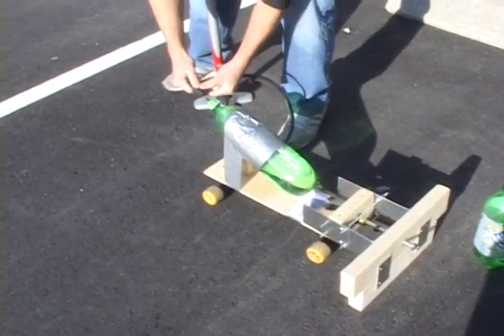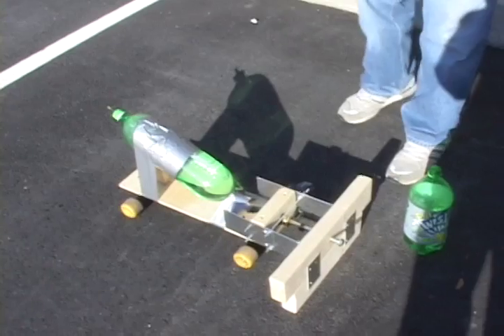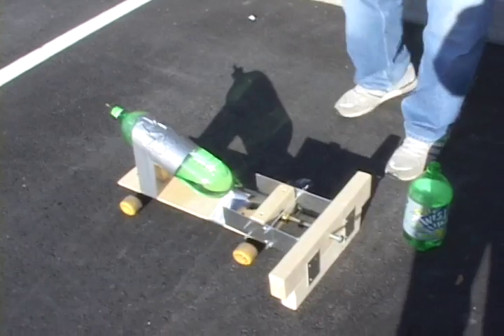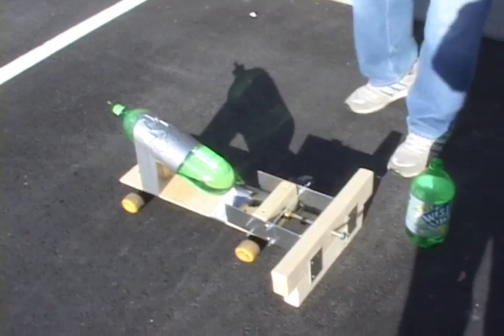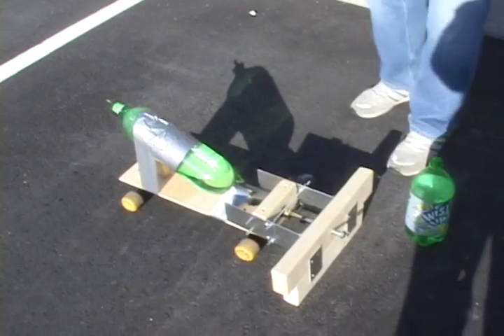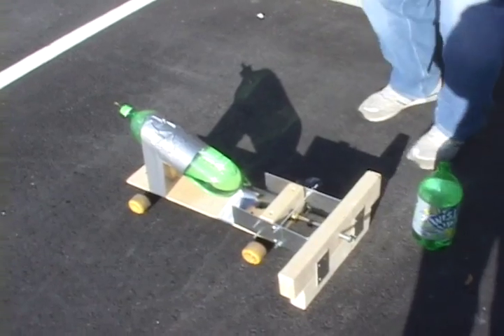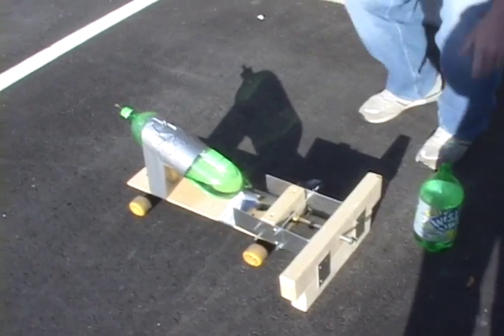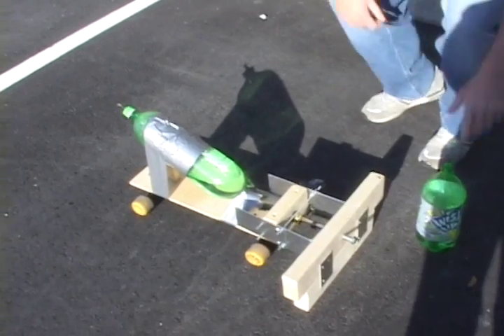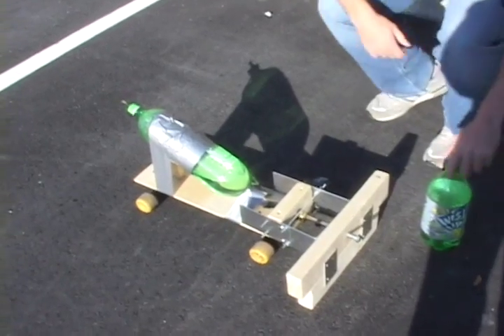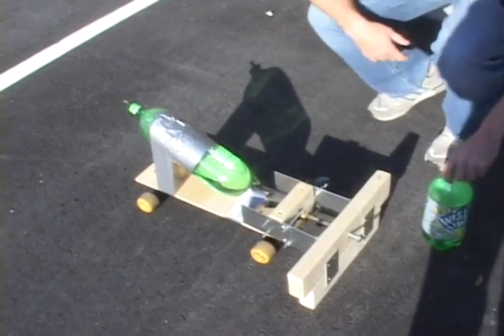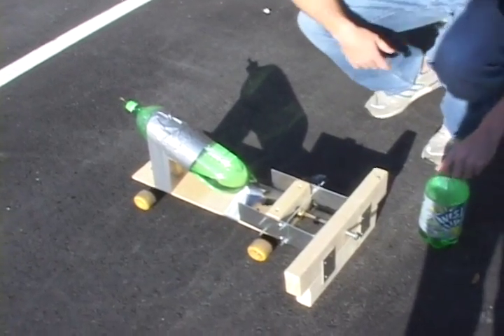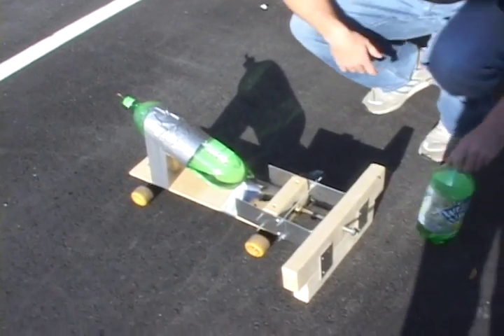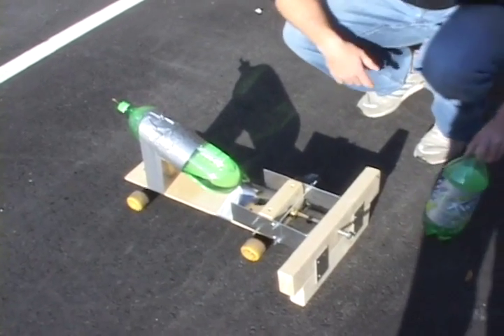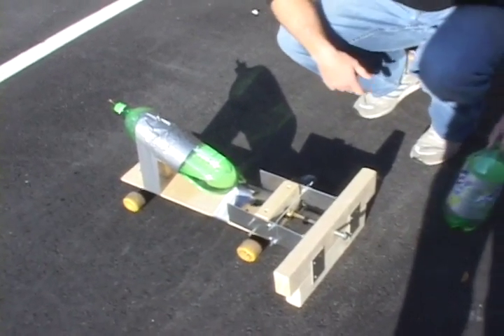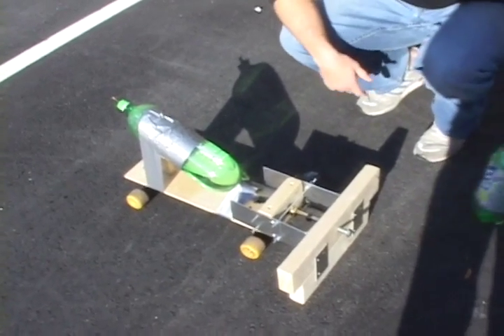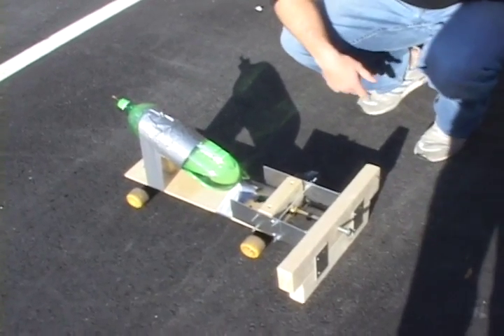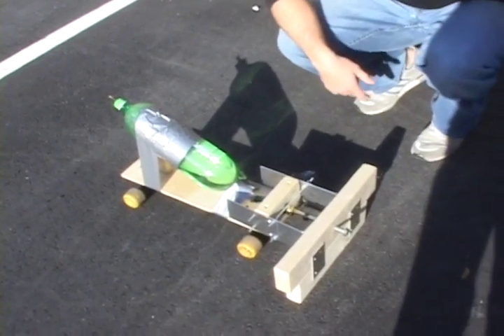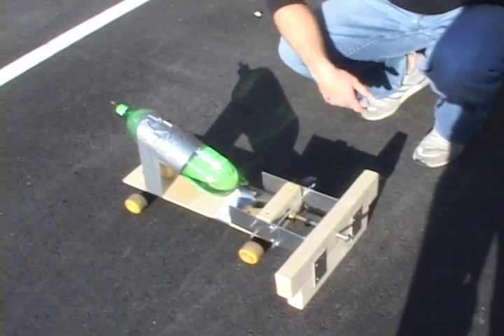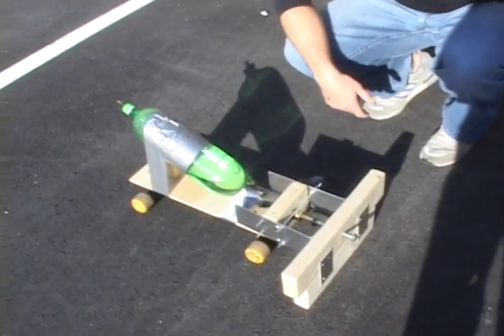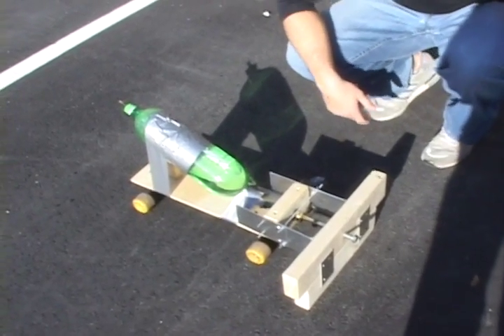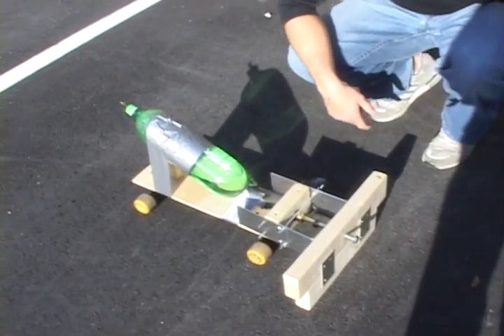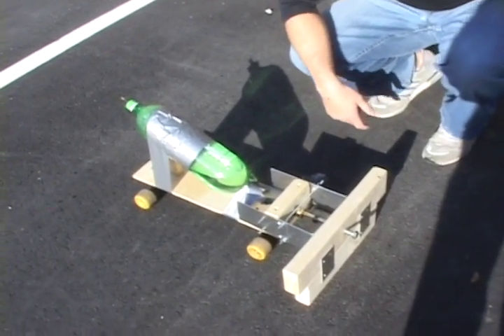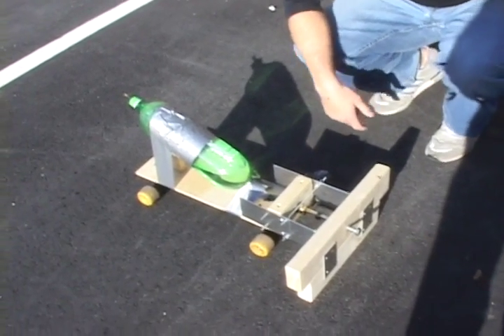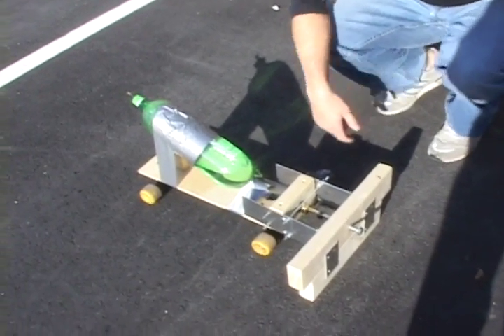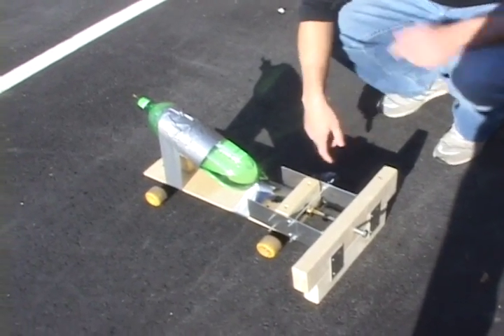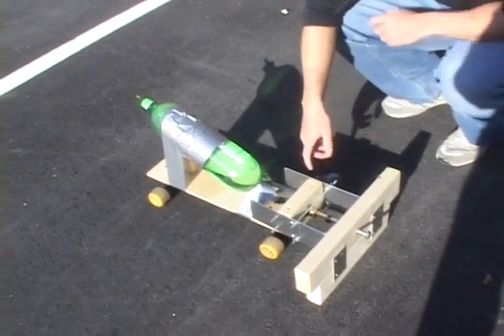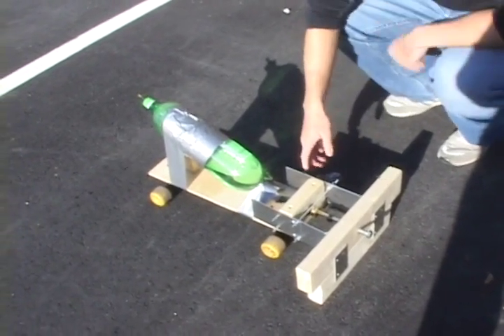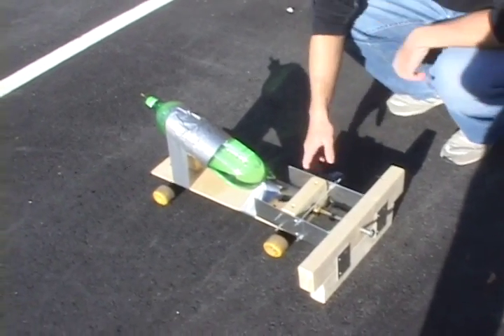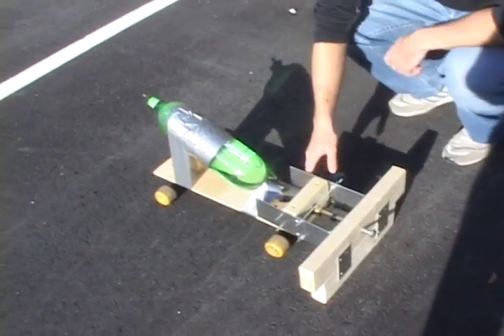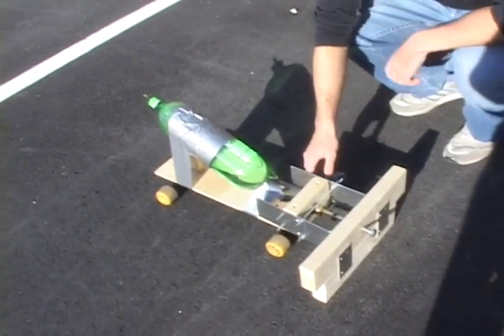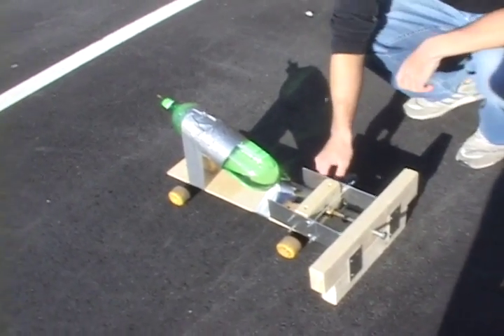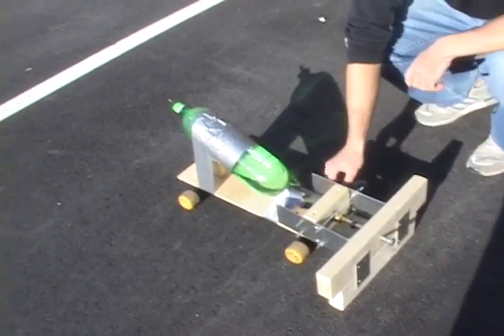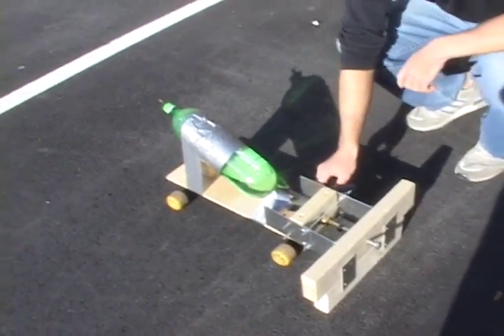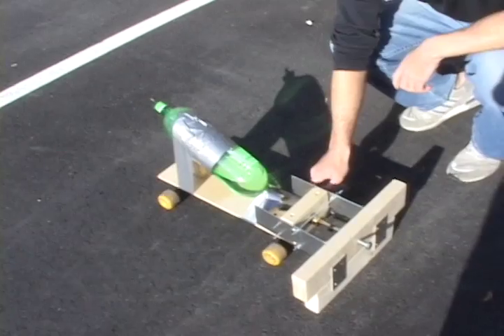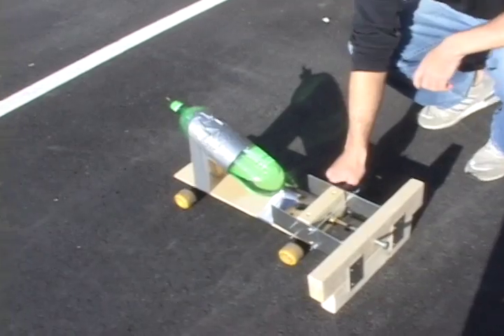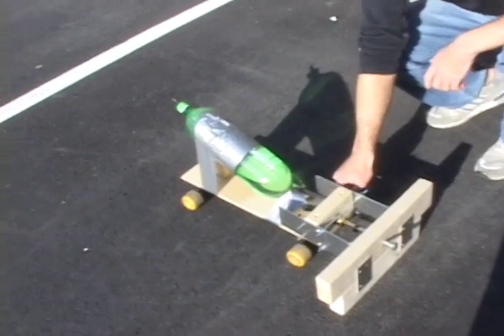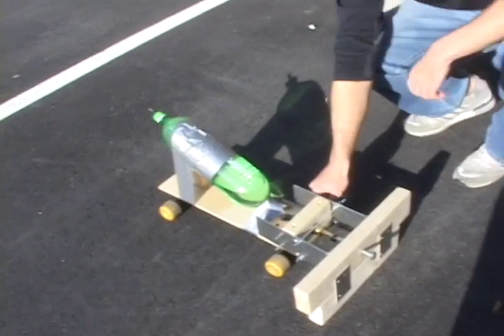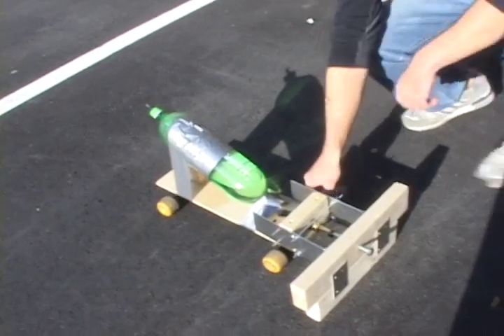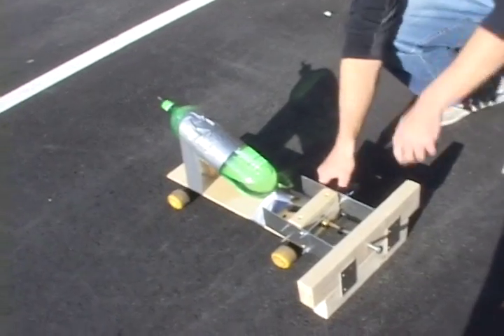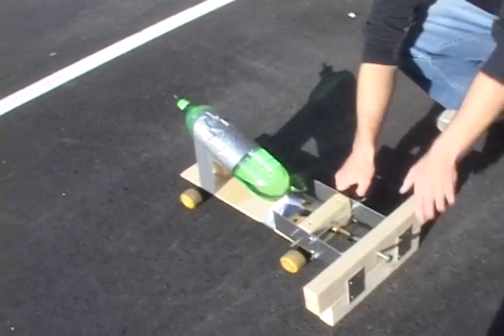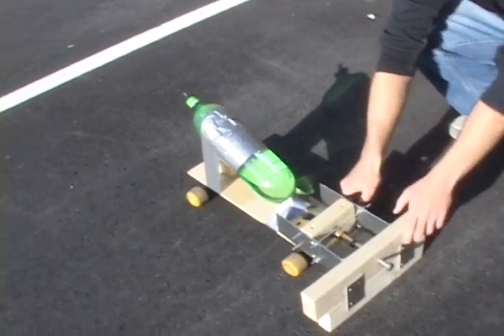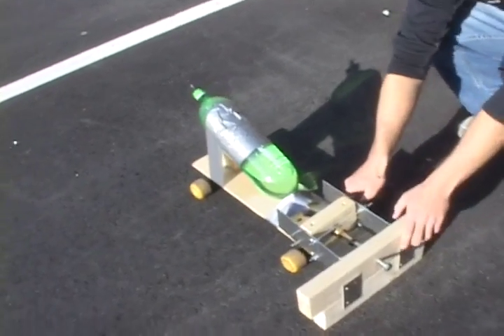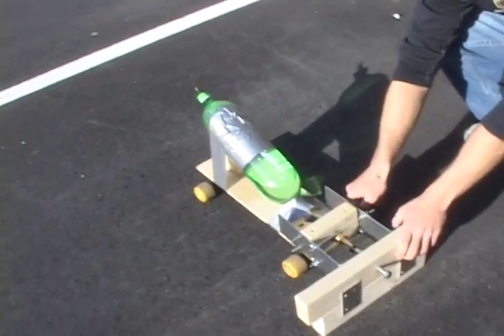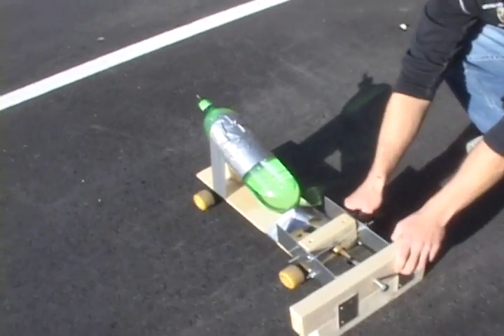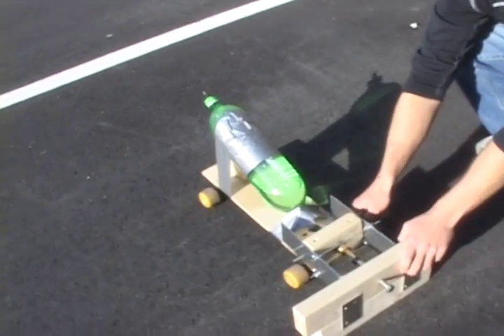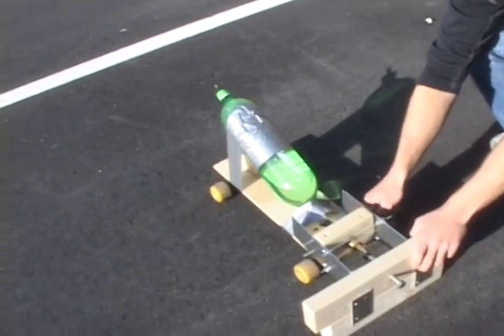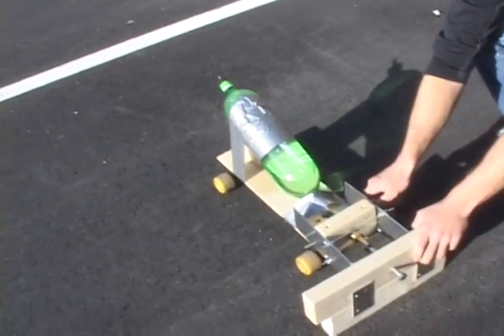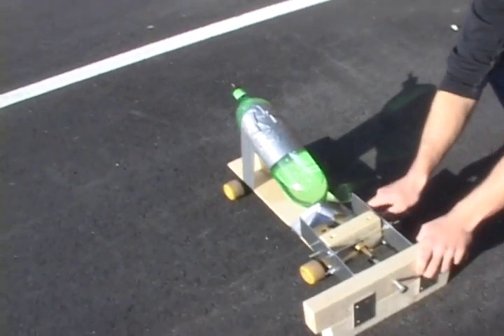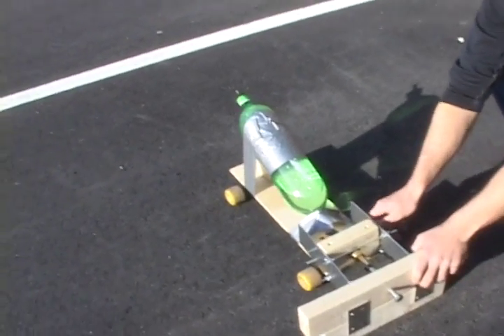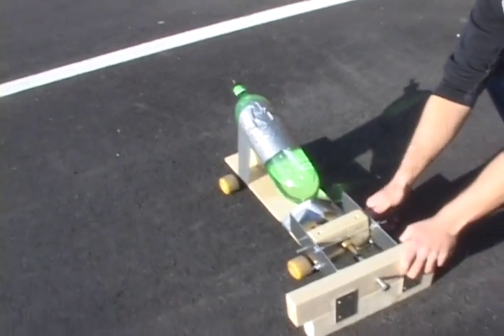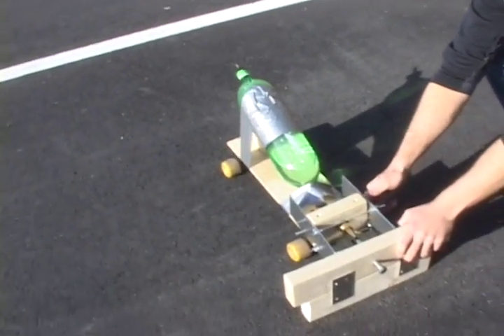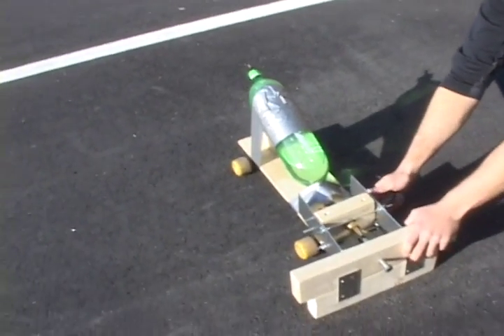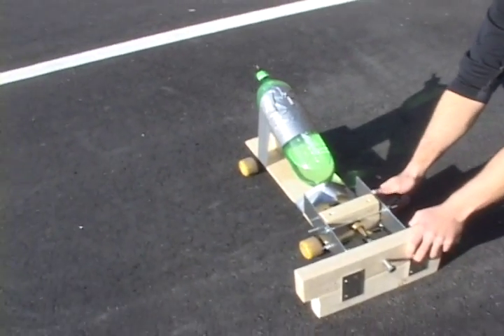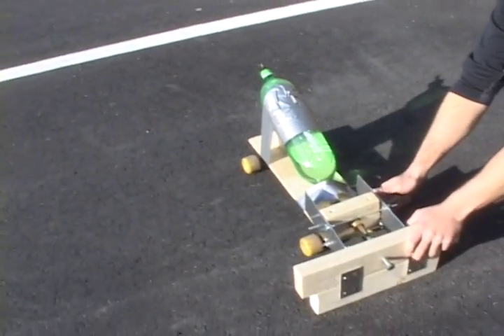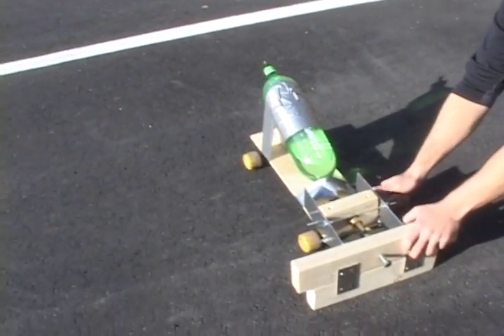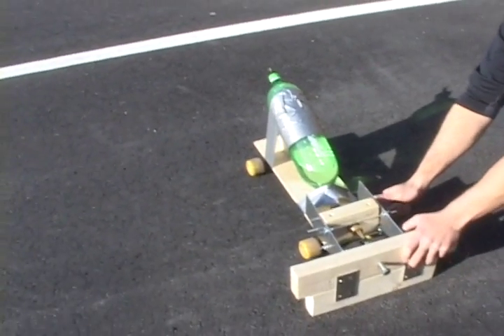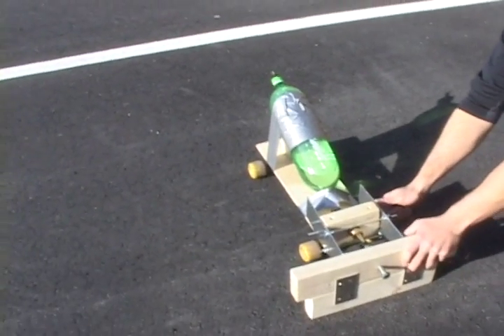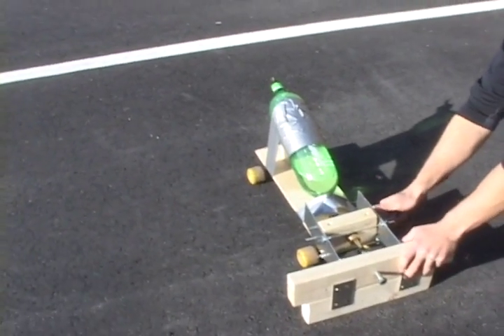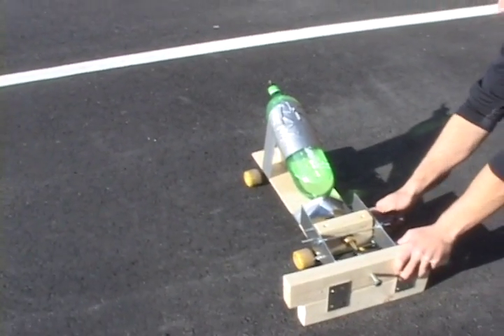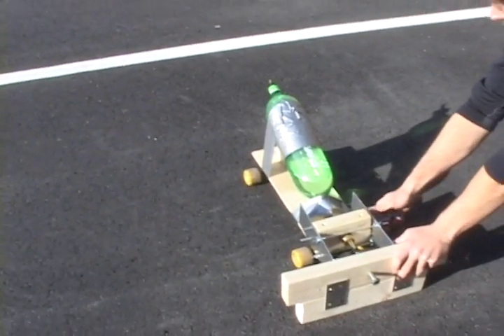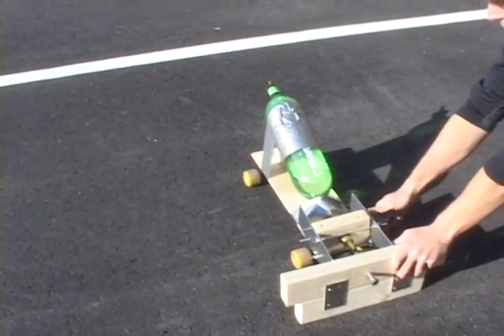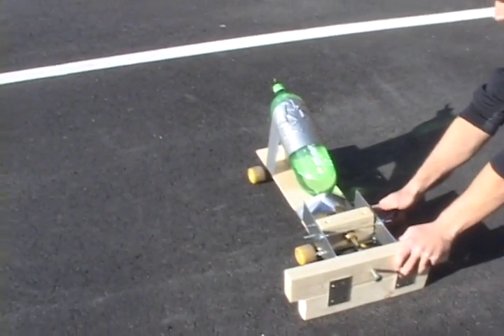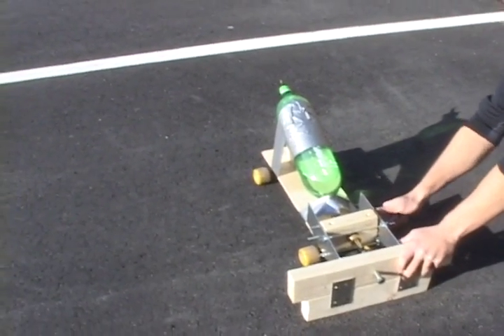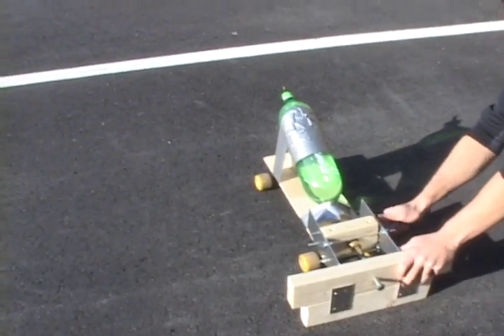To launch the Rickety Rocket Racer, simply remove the pull pins and watch it go.